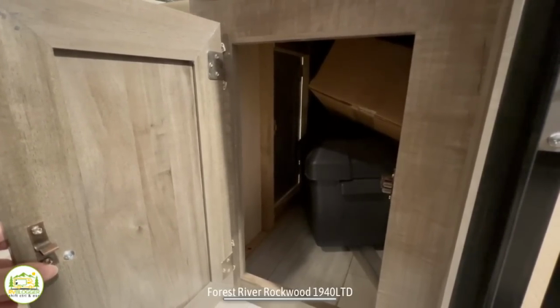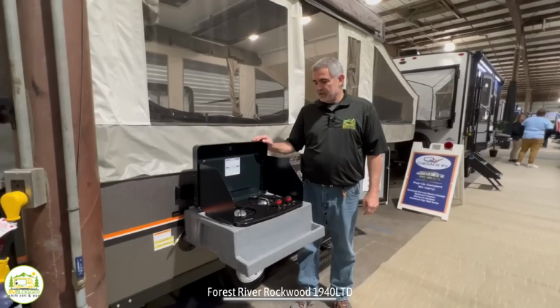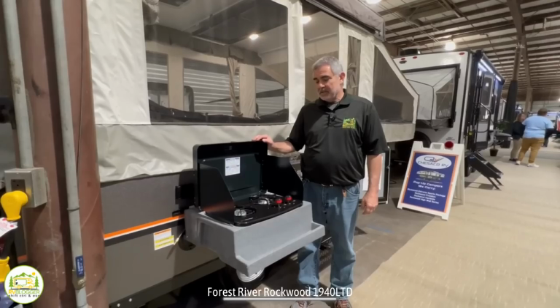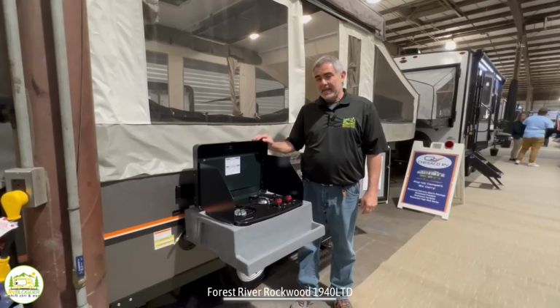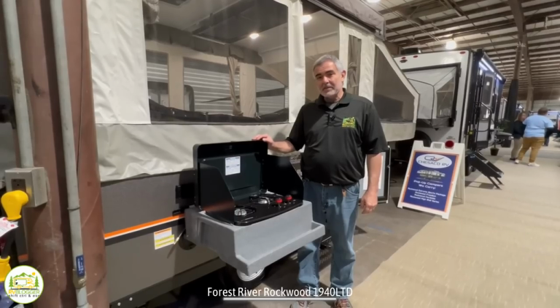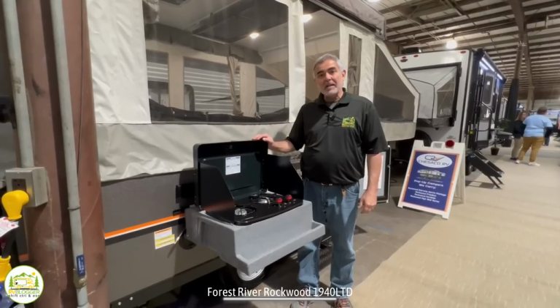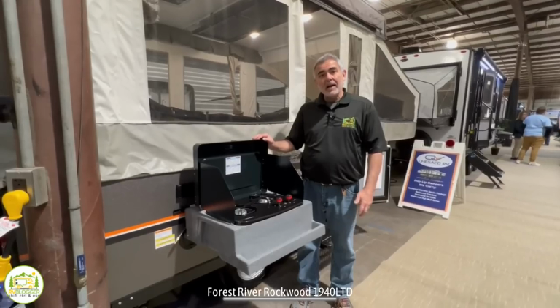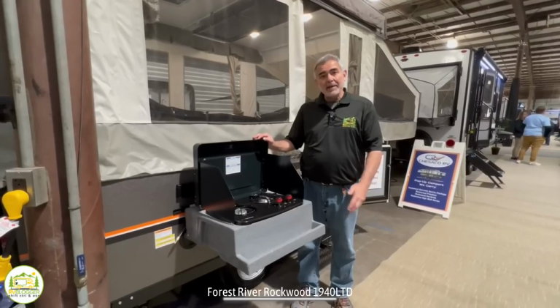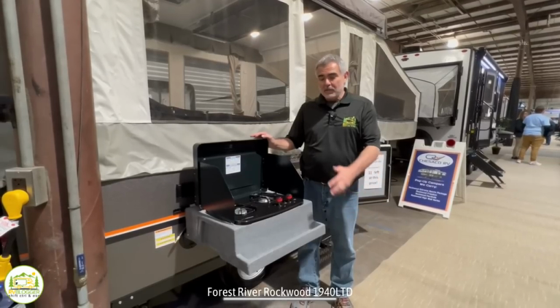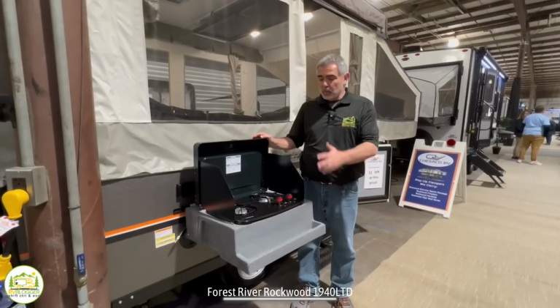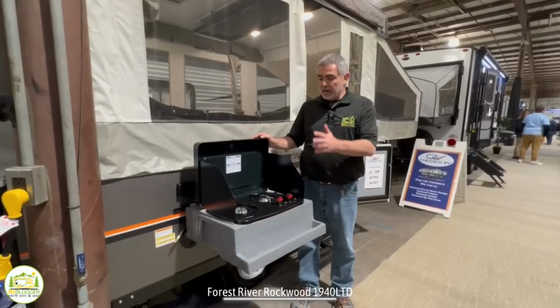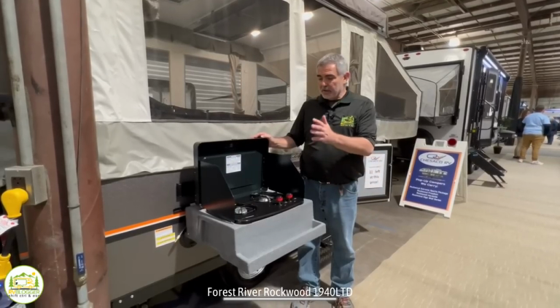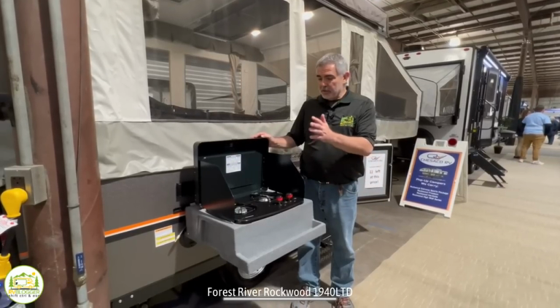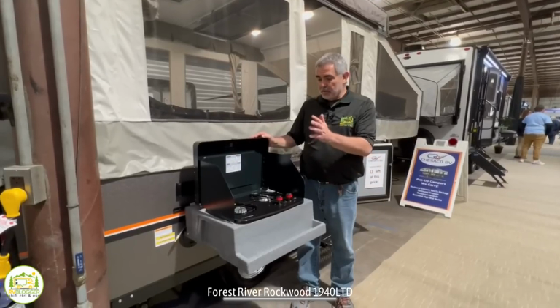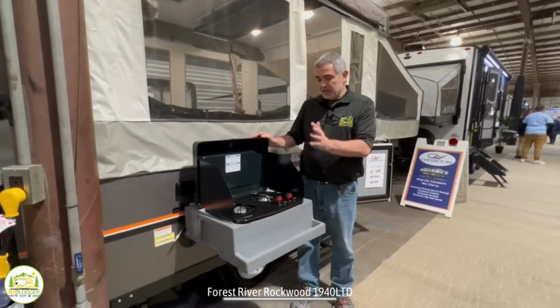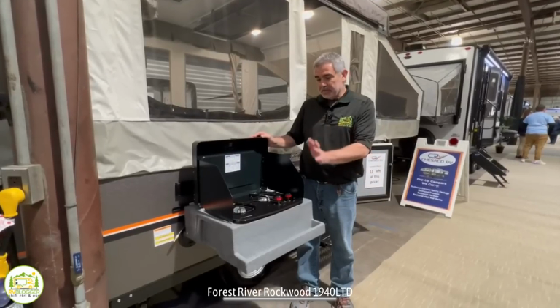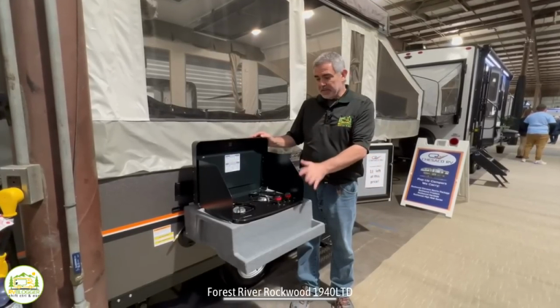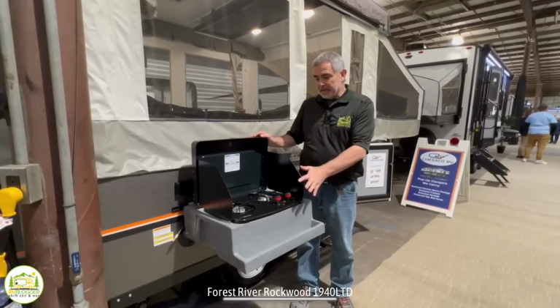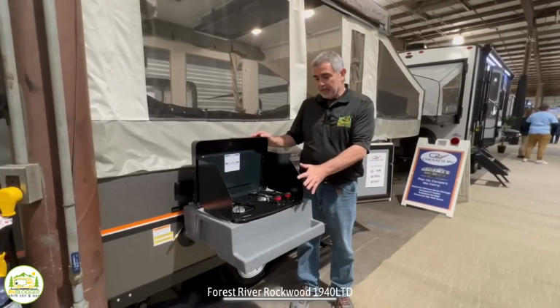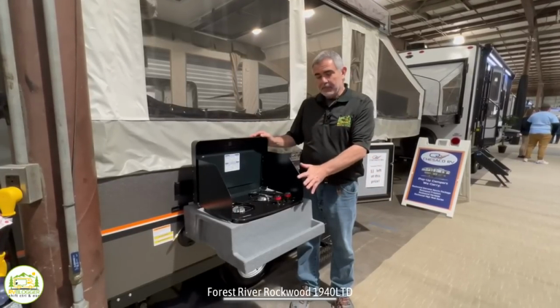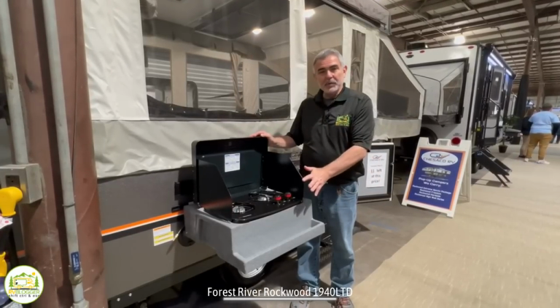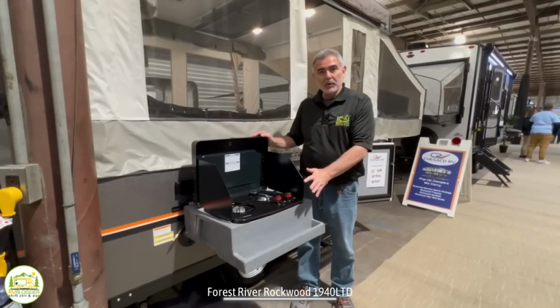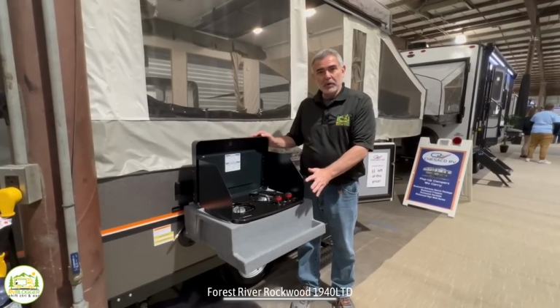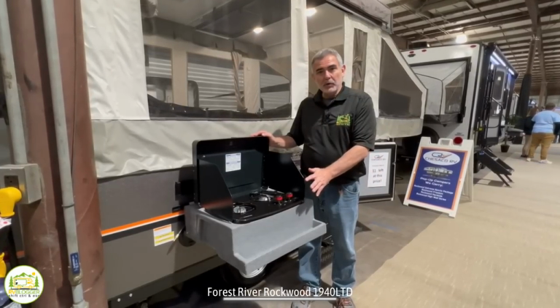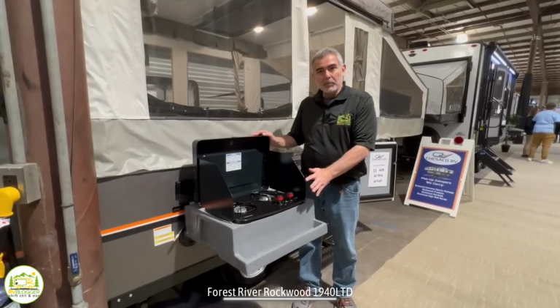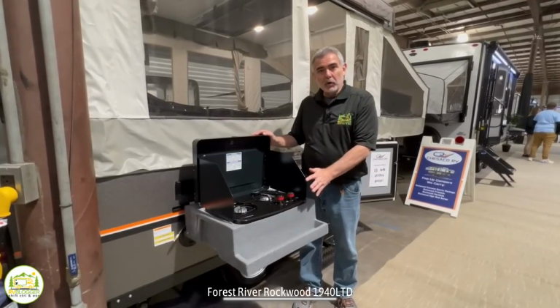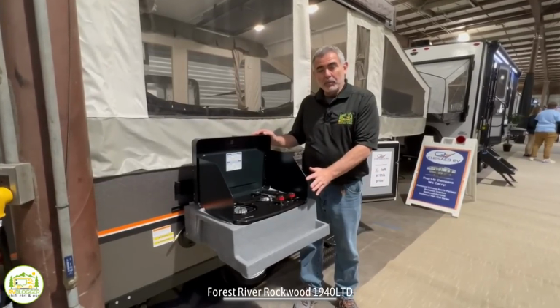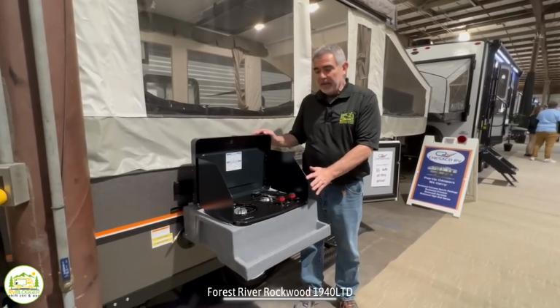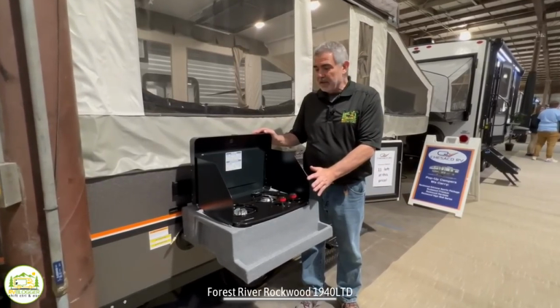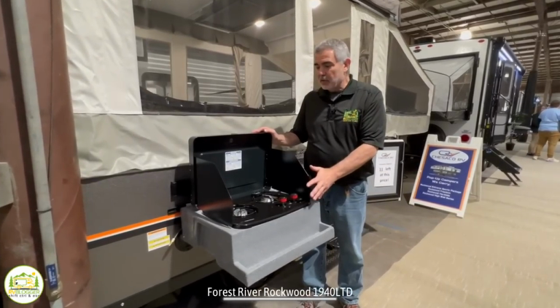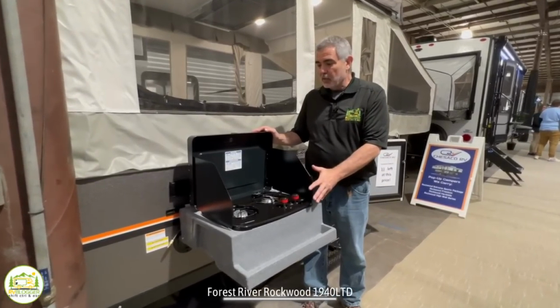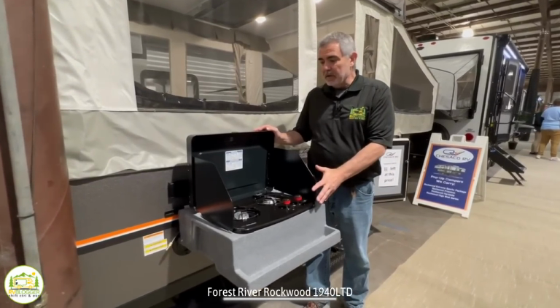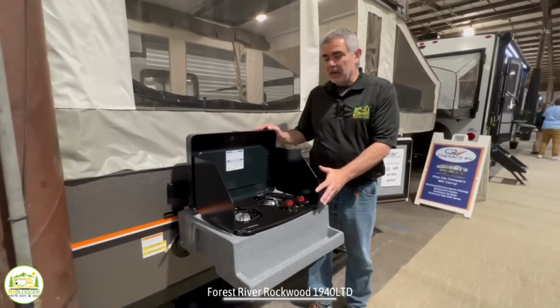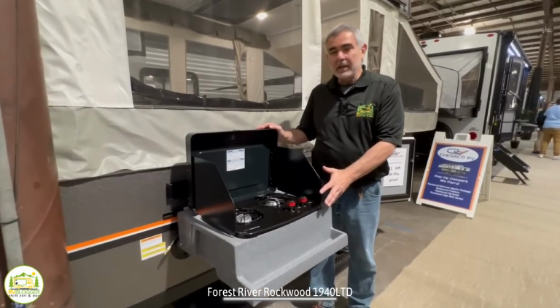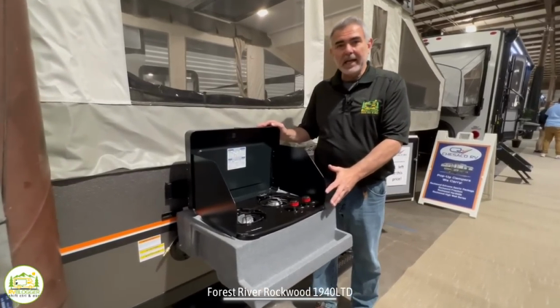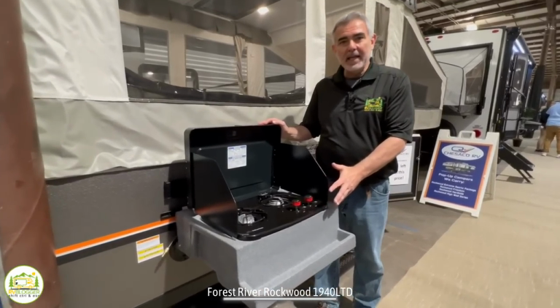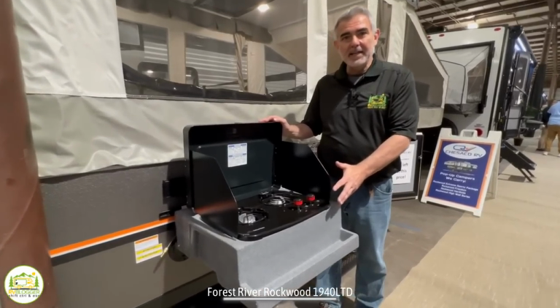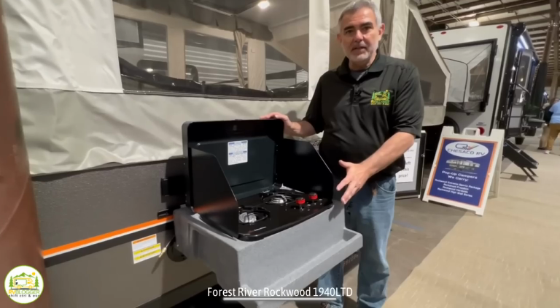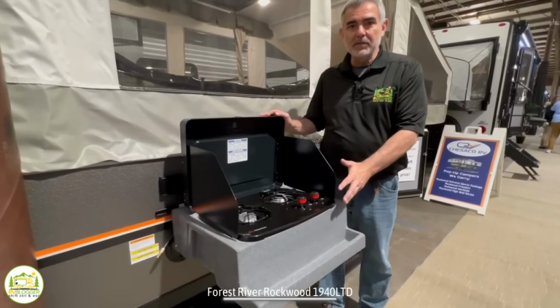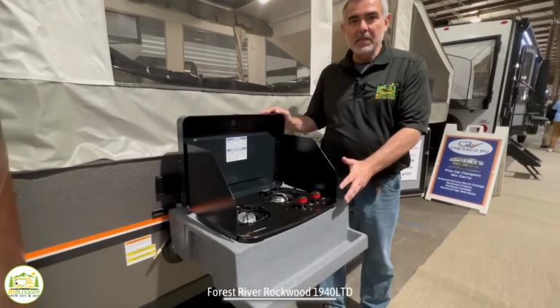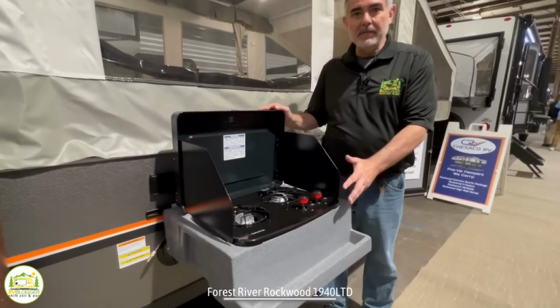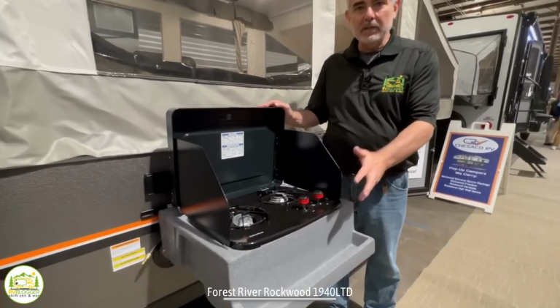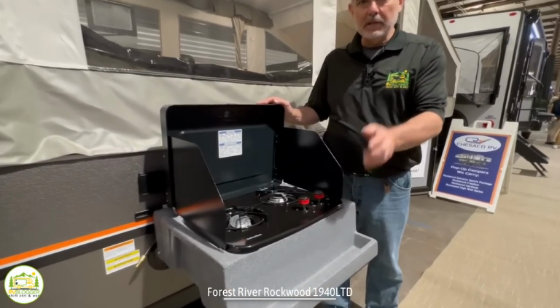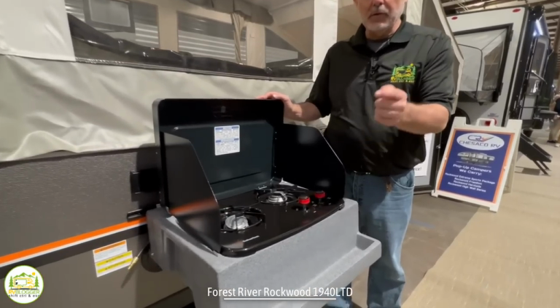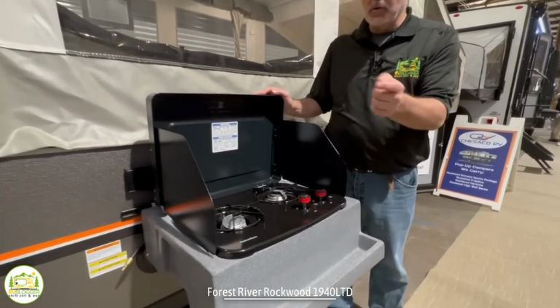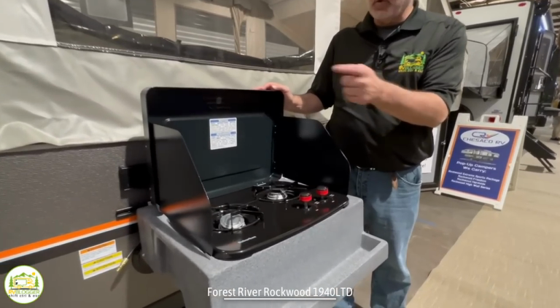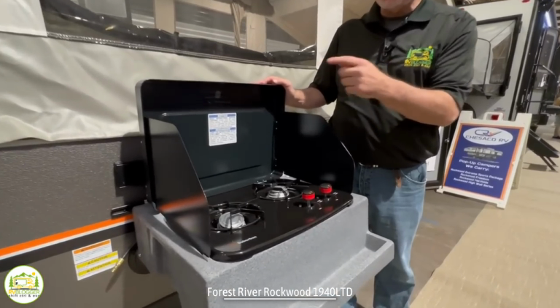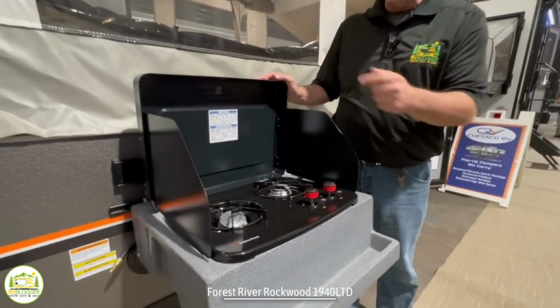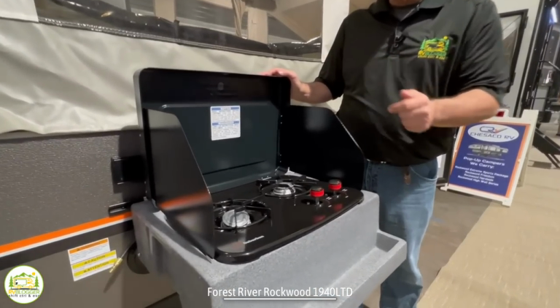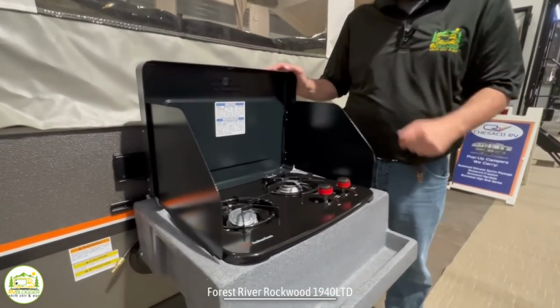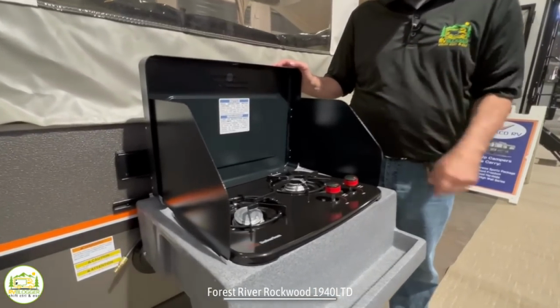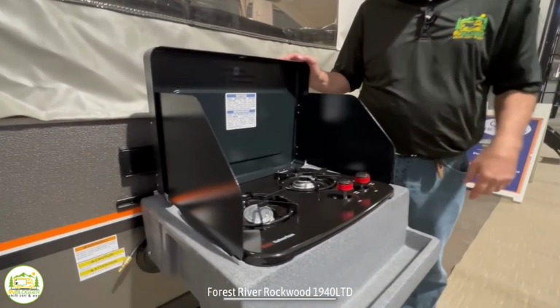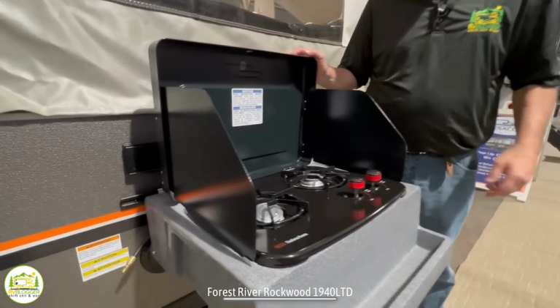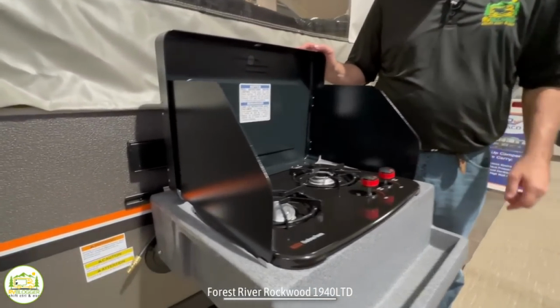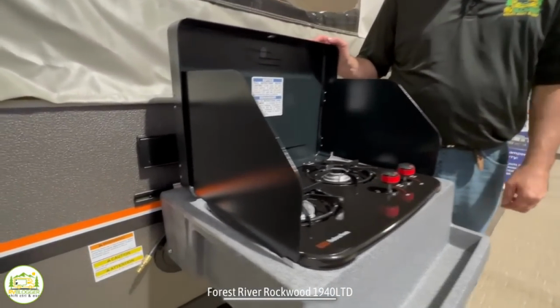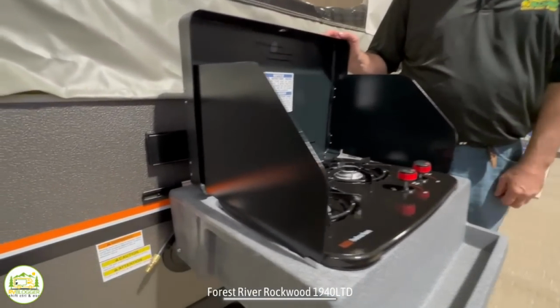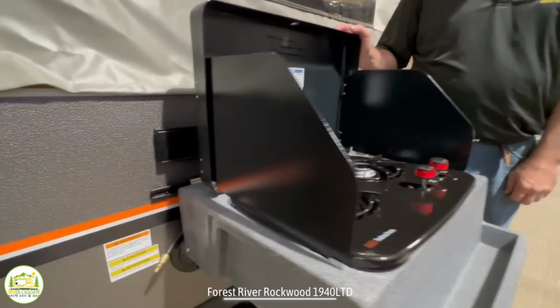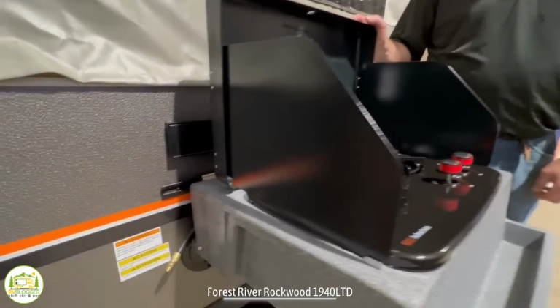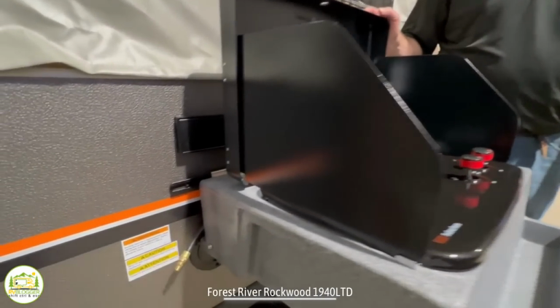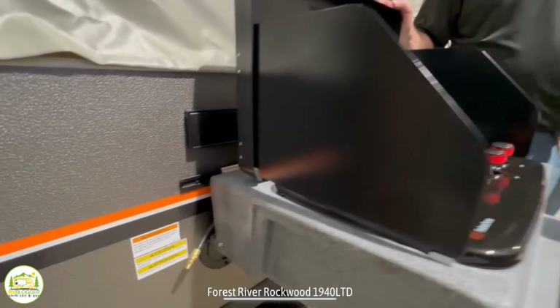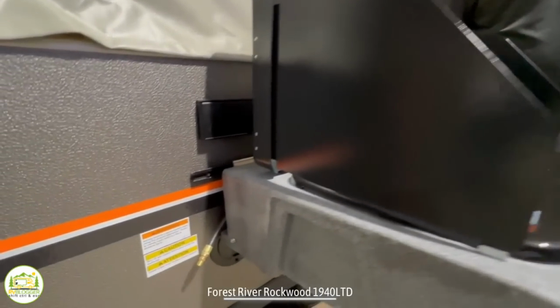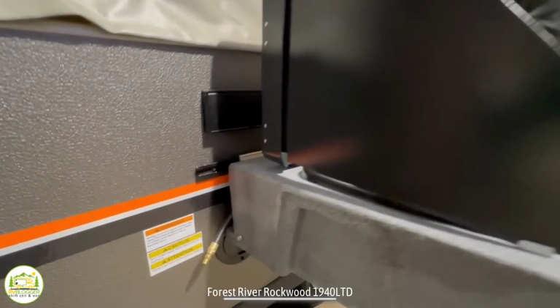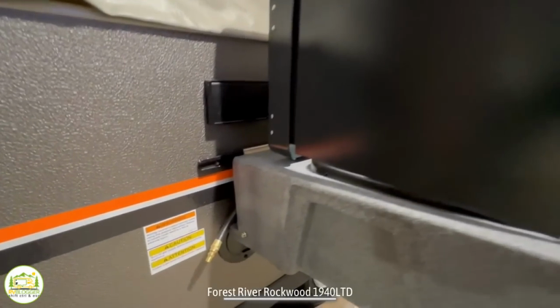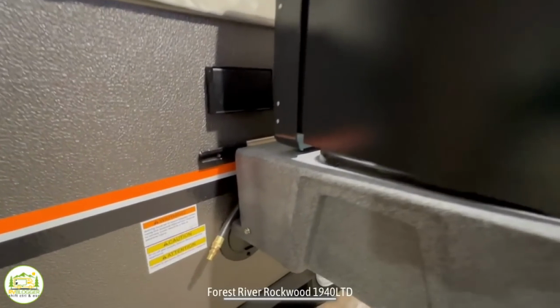Just outside is where you can set up your little propane grill, and there's even a little quick-connect propane down below.